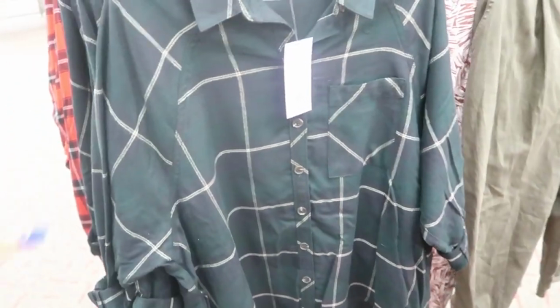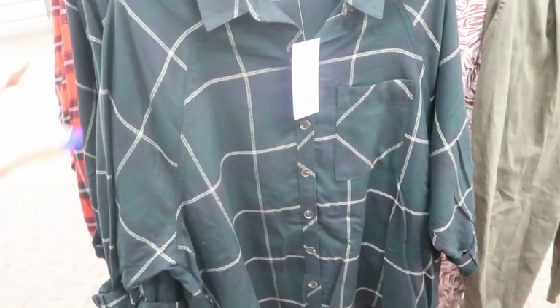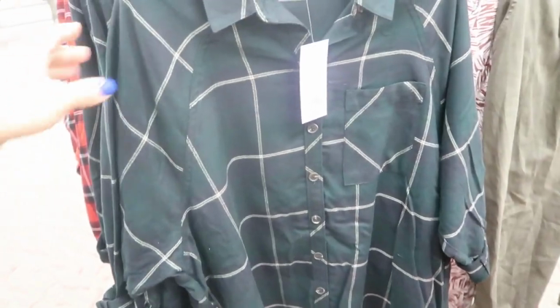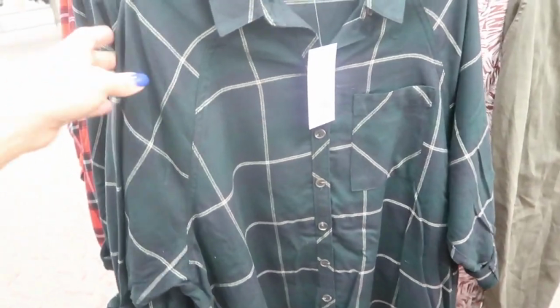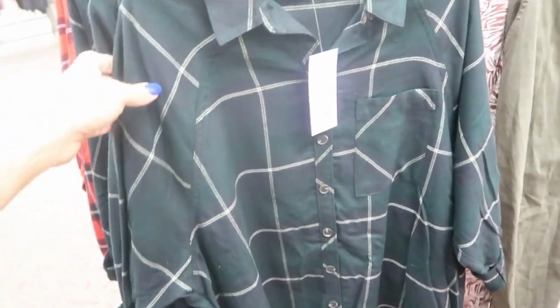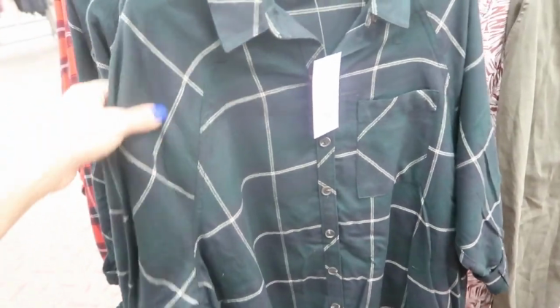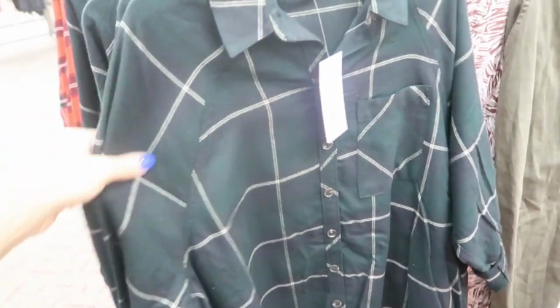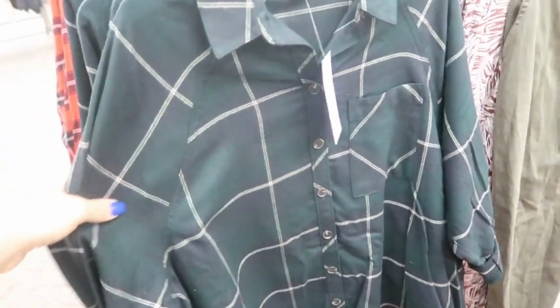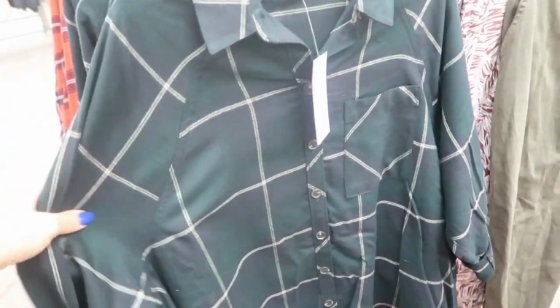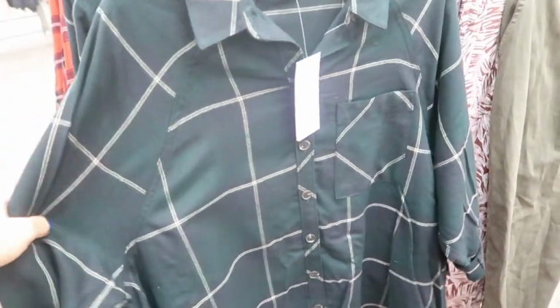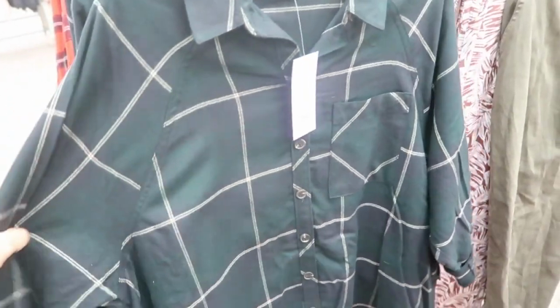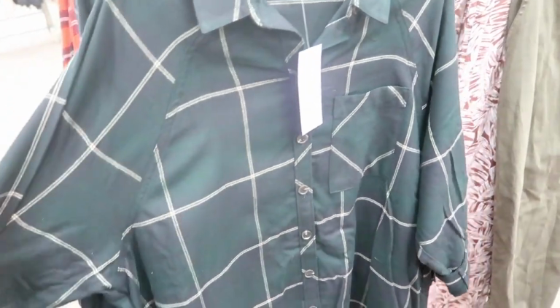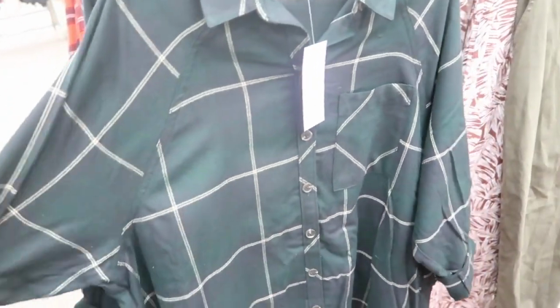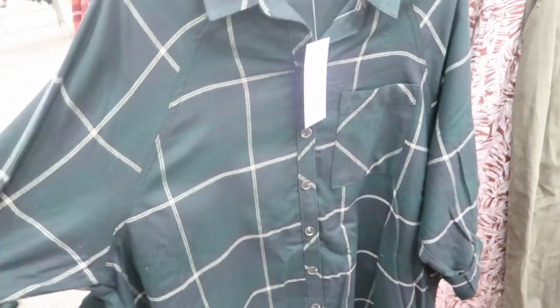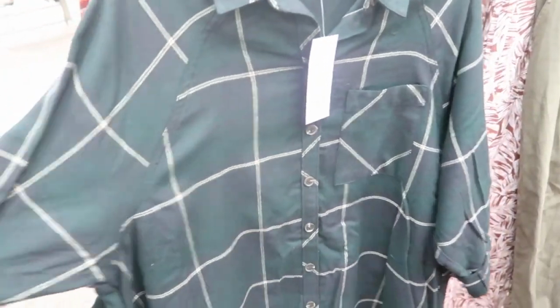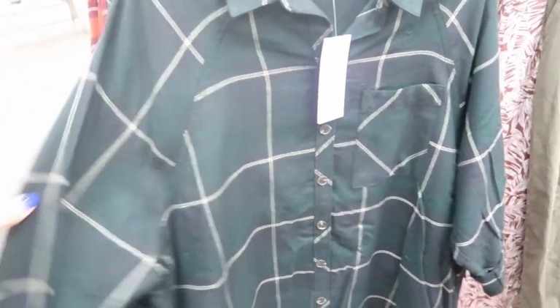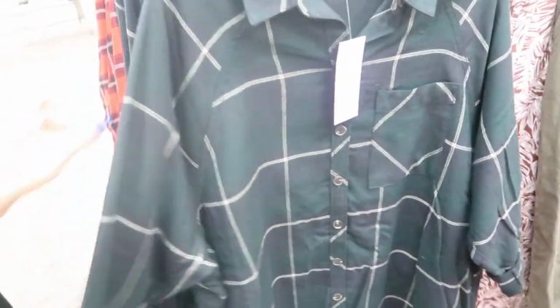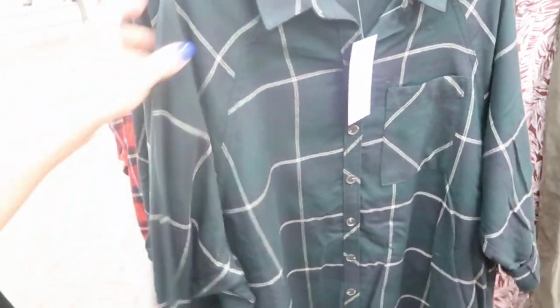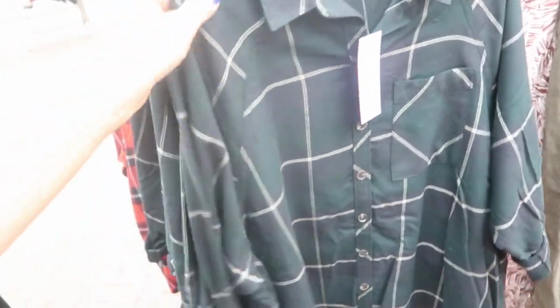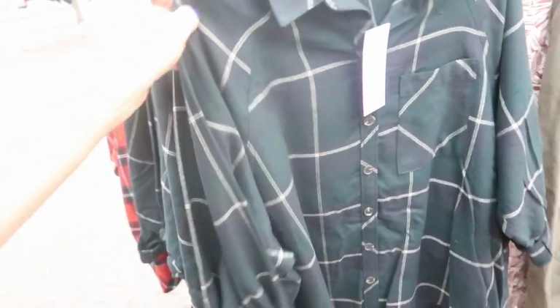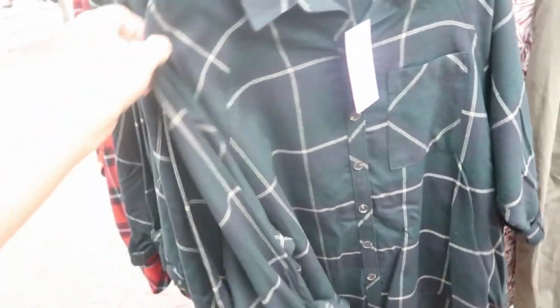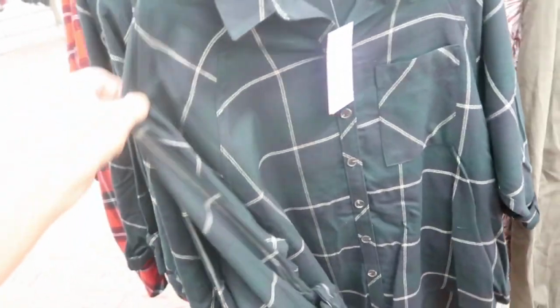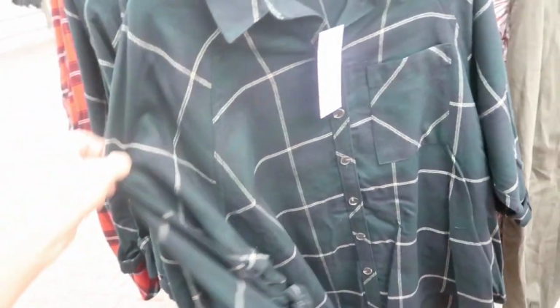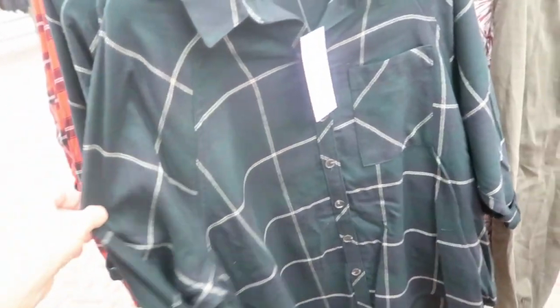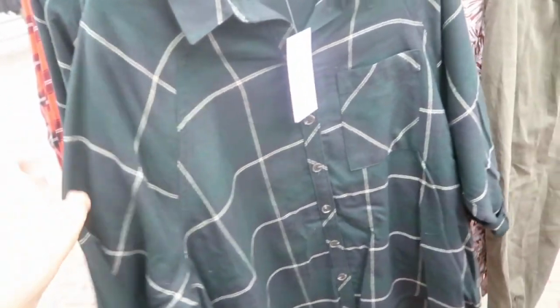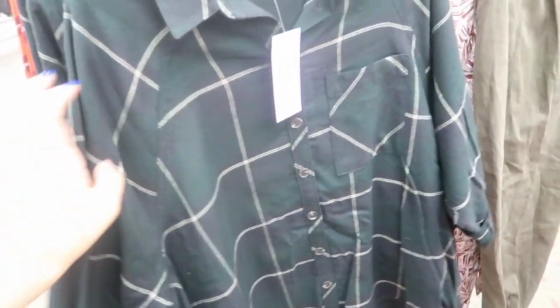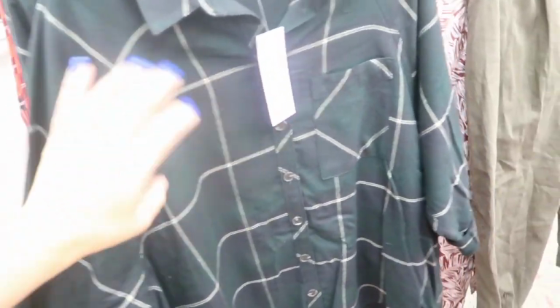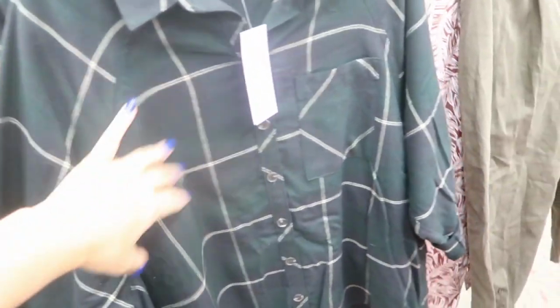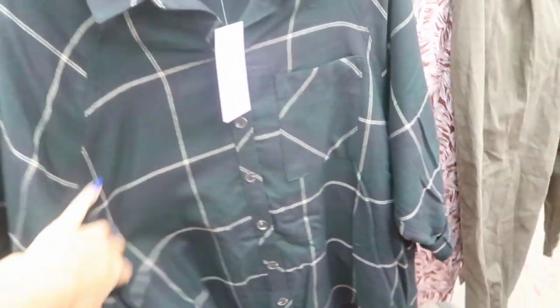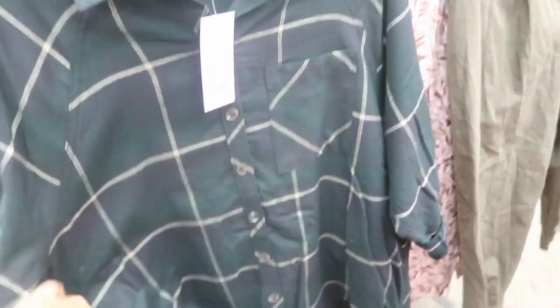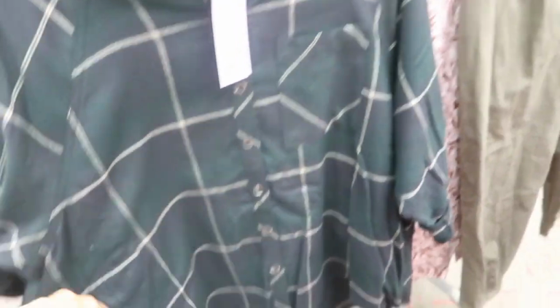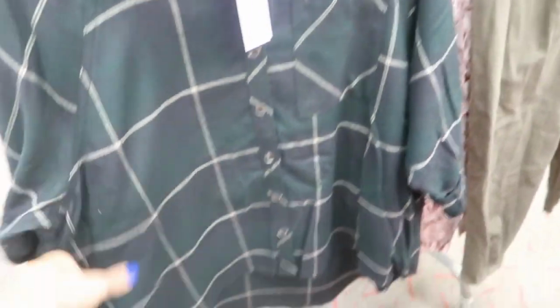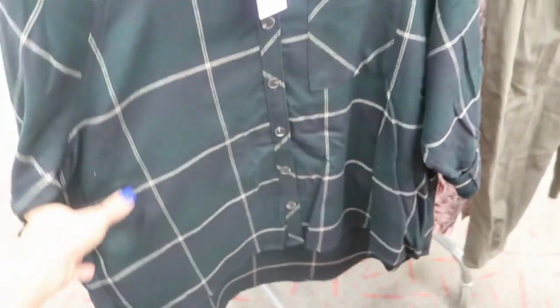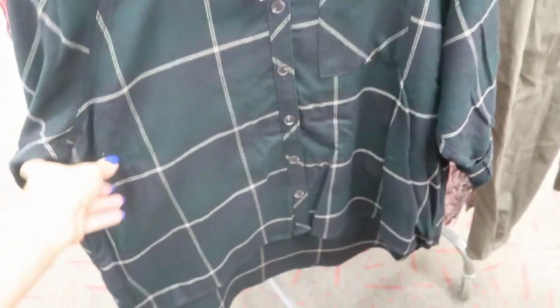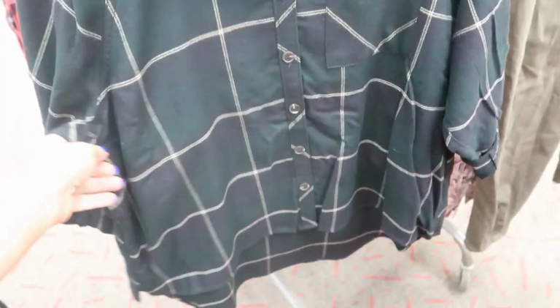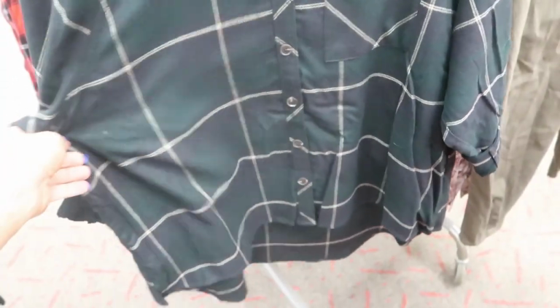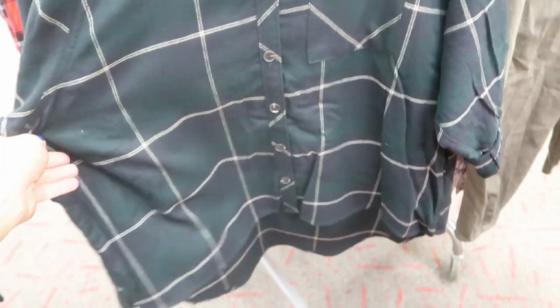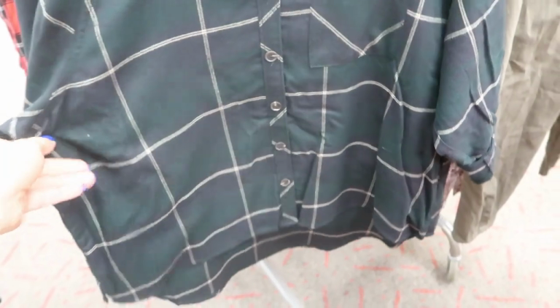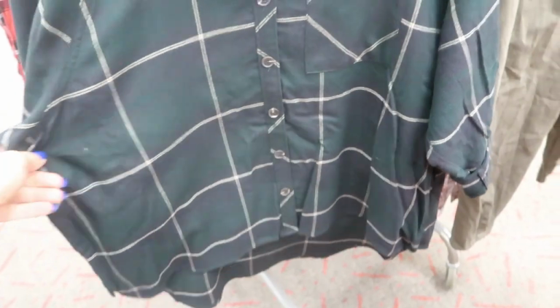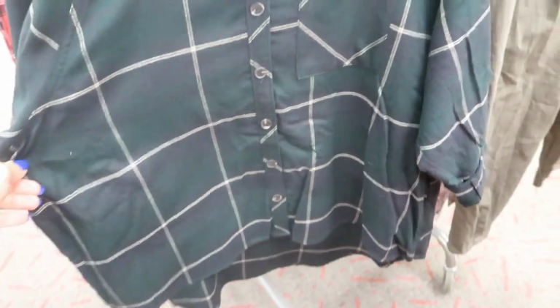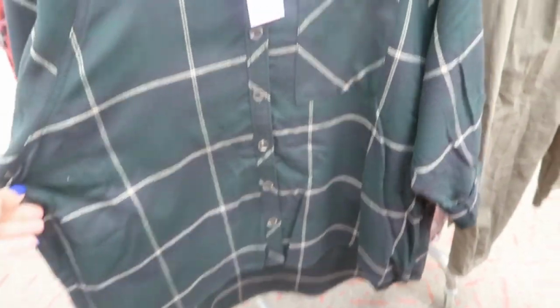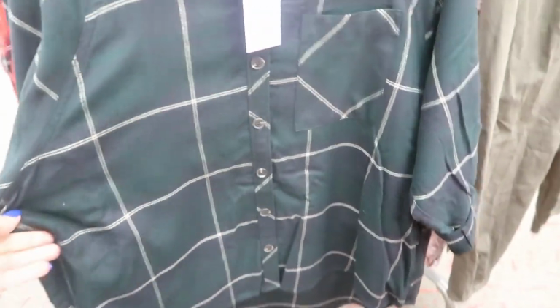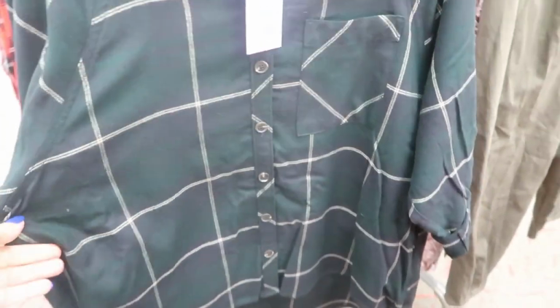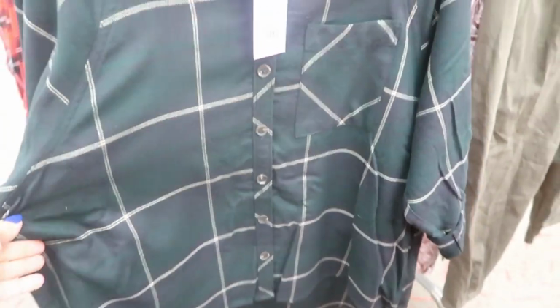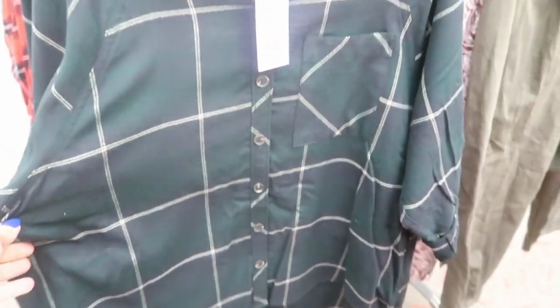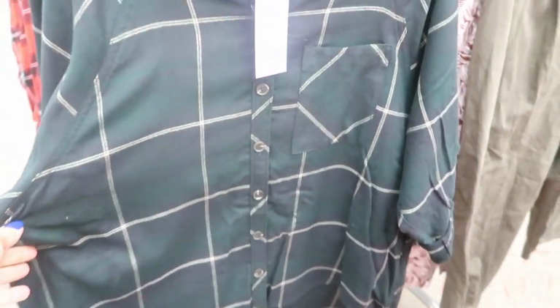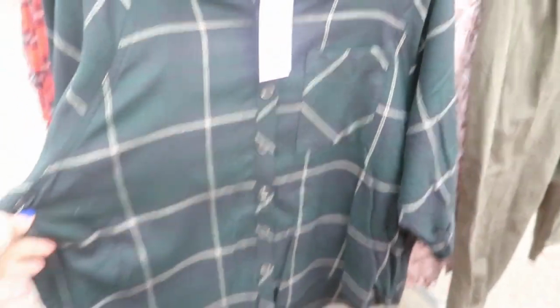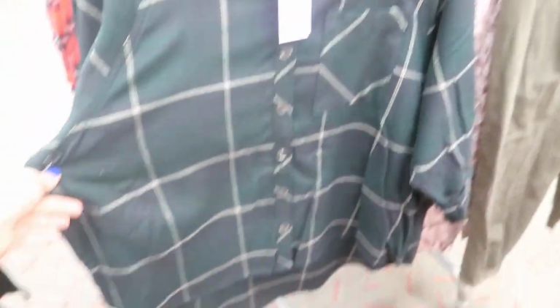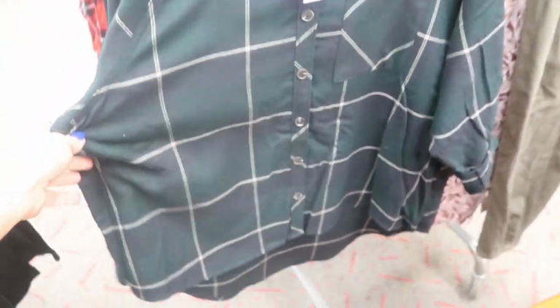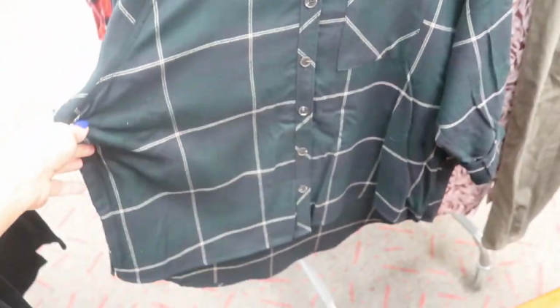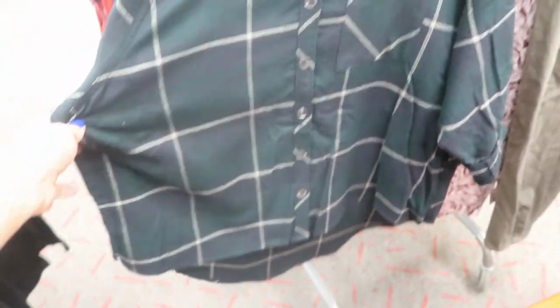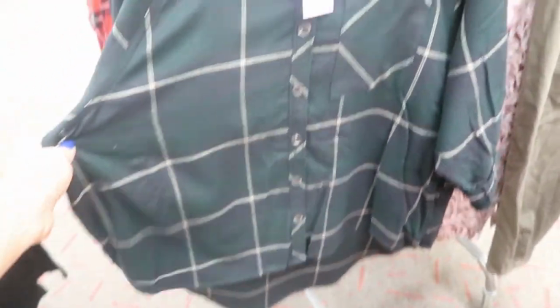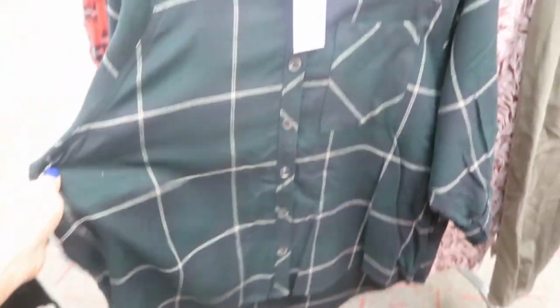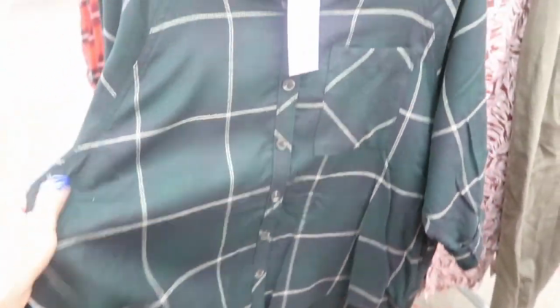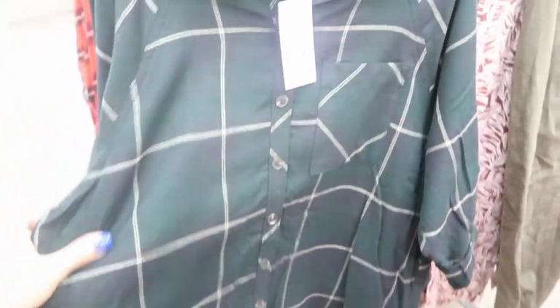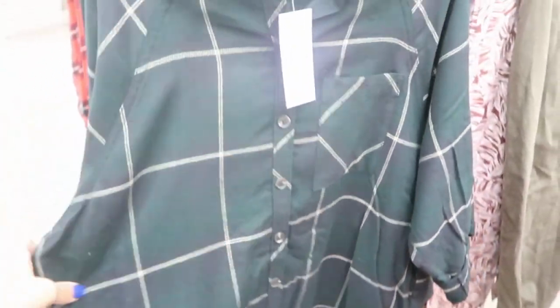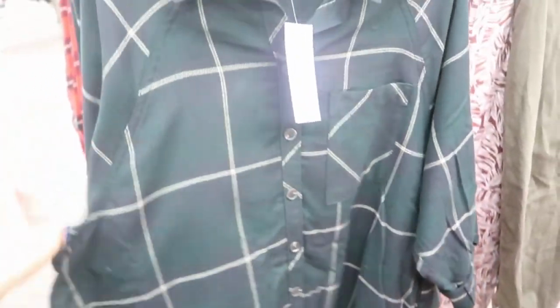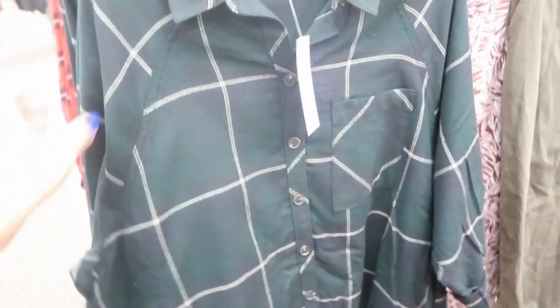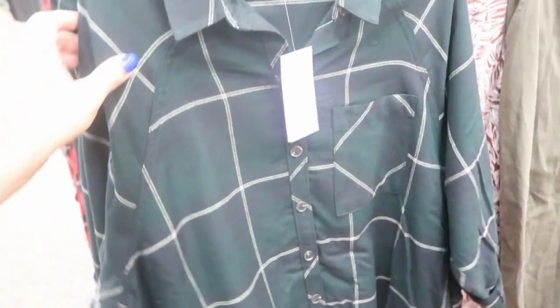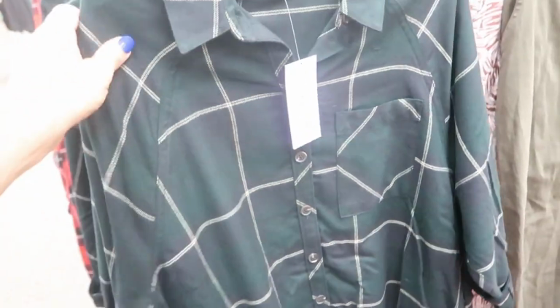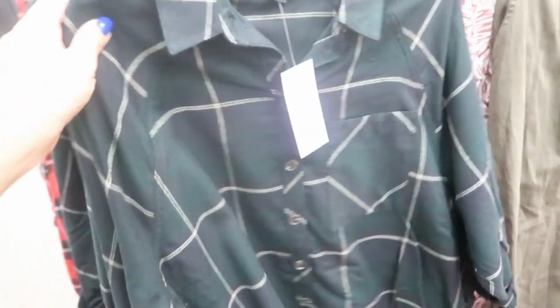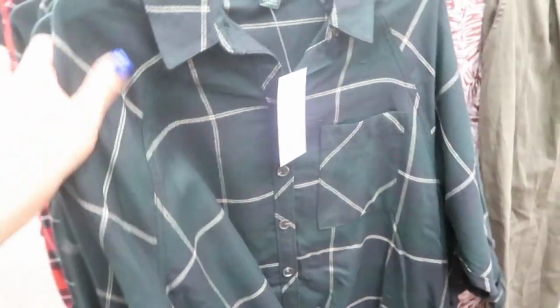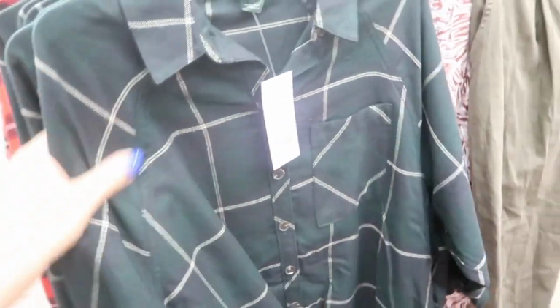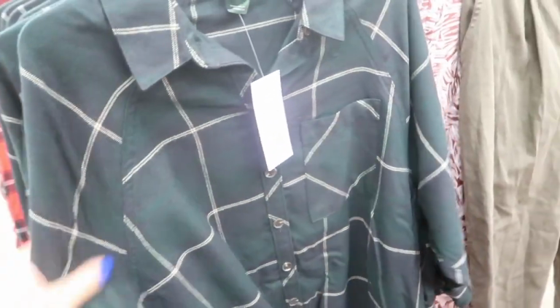Their flannels are really cute with a drop sleeve and a nice cut, but they're $20, which I think is a little high.